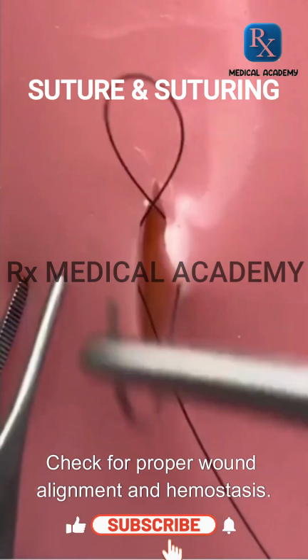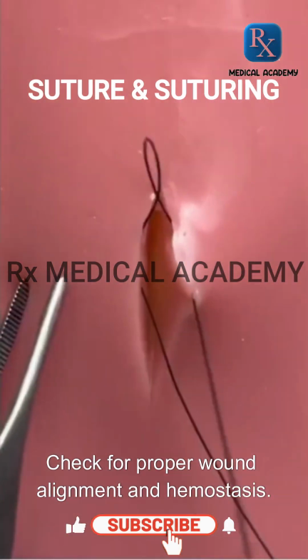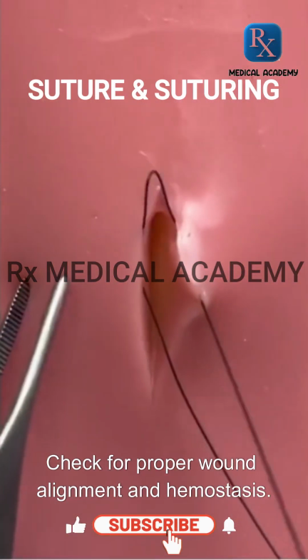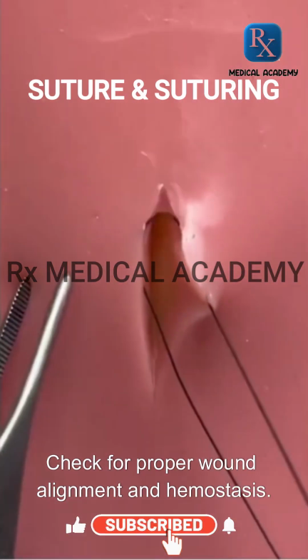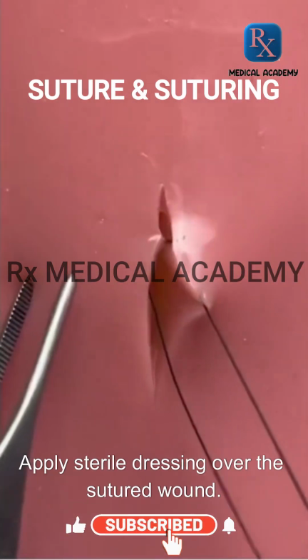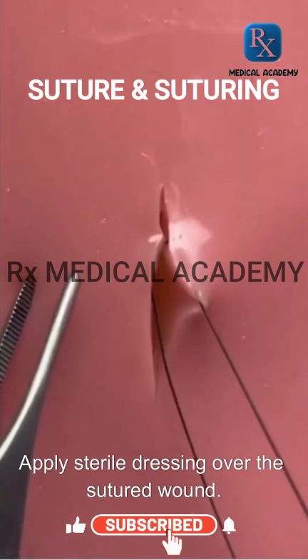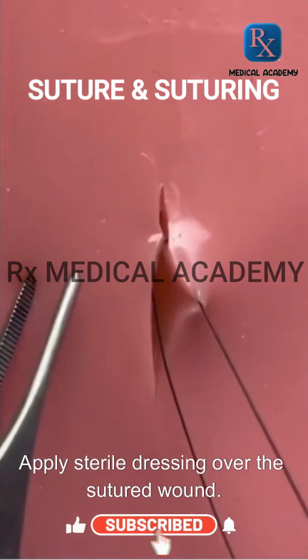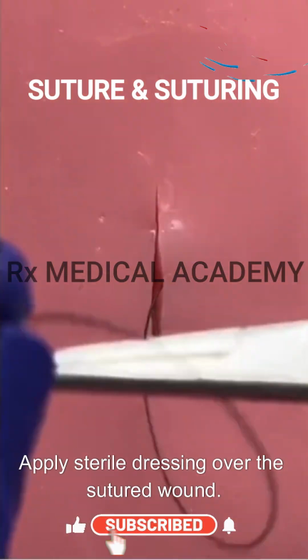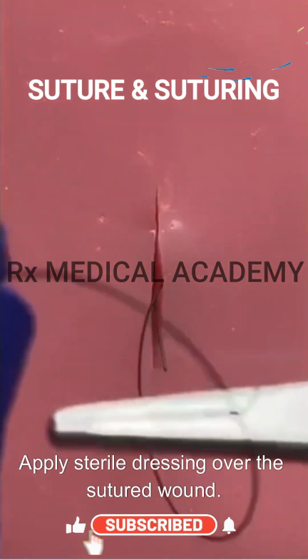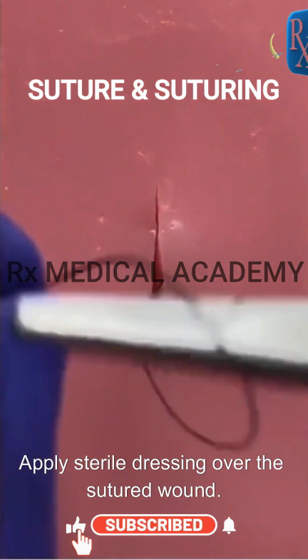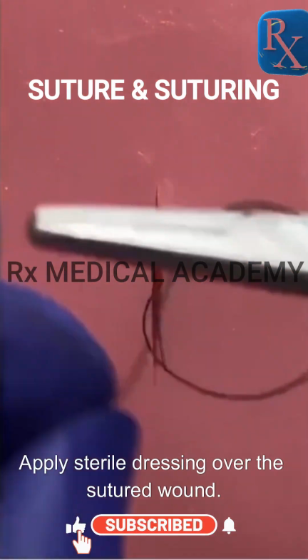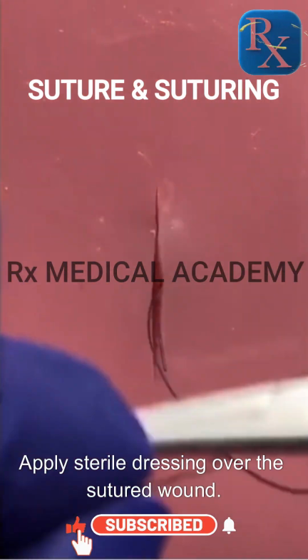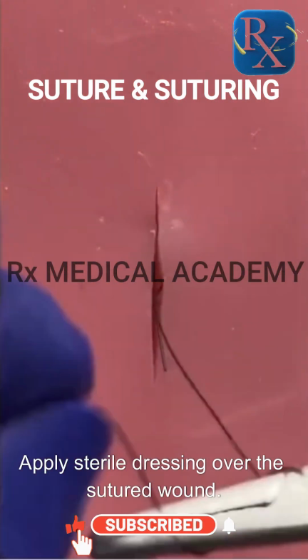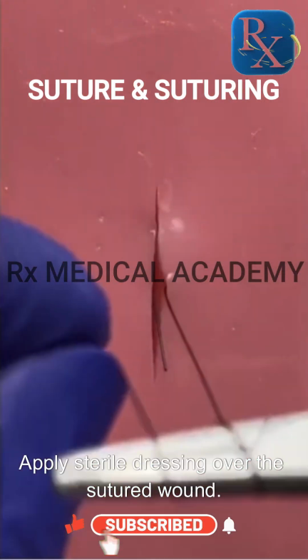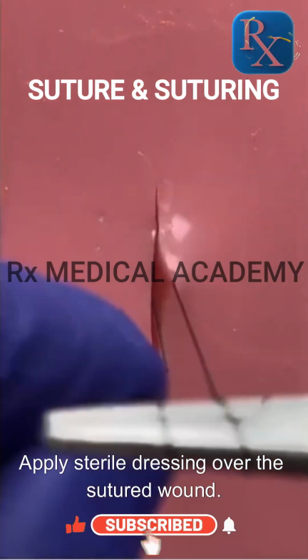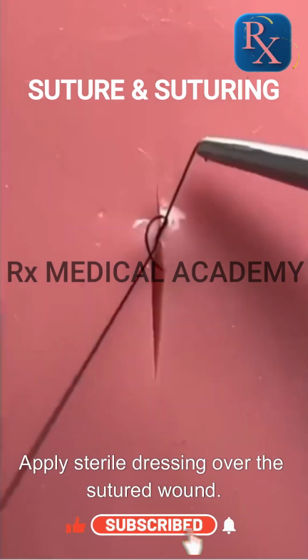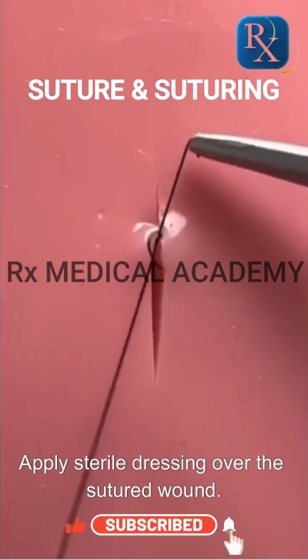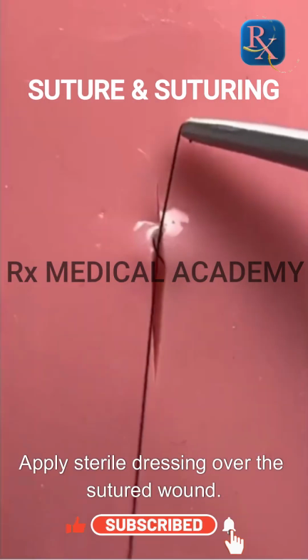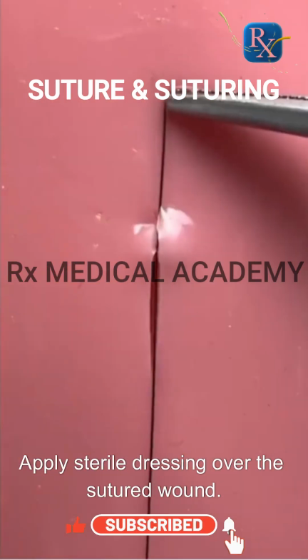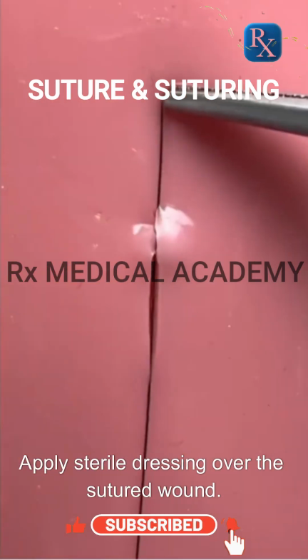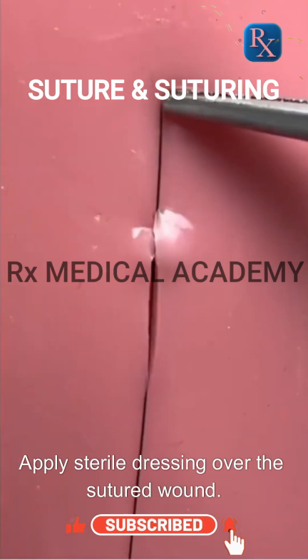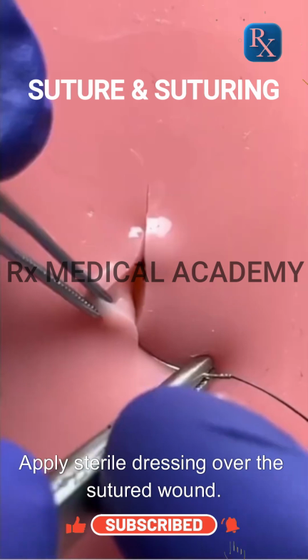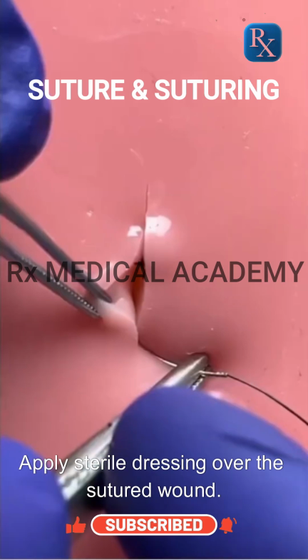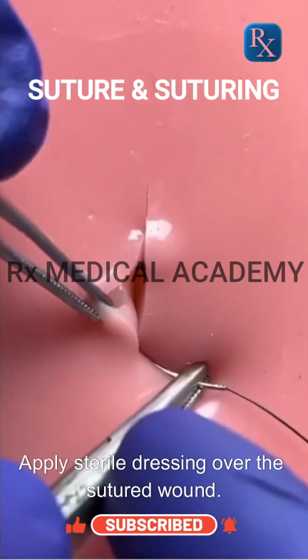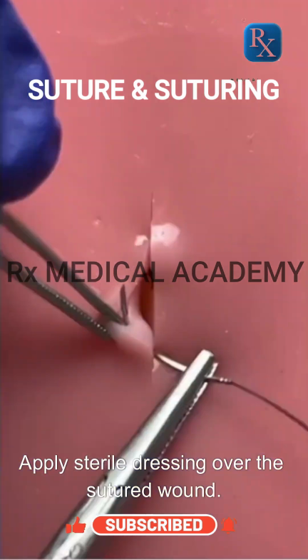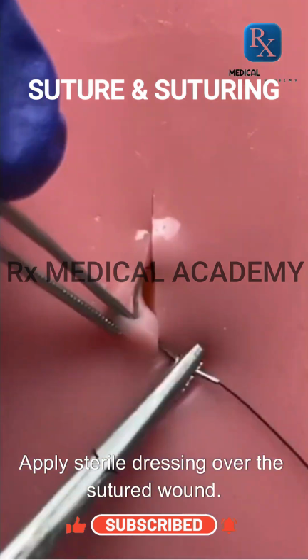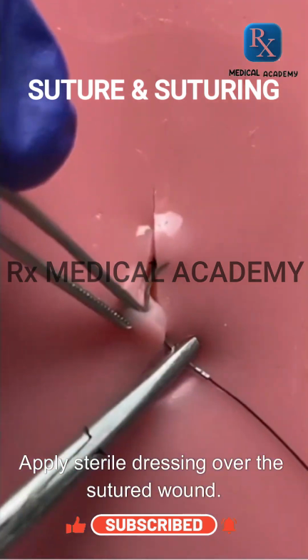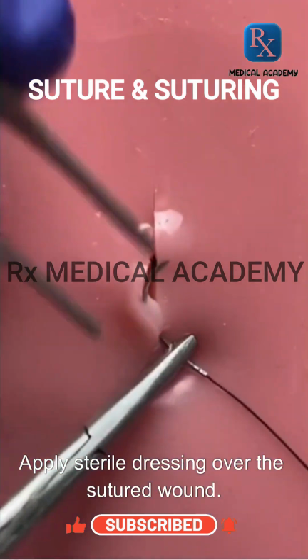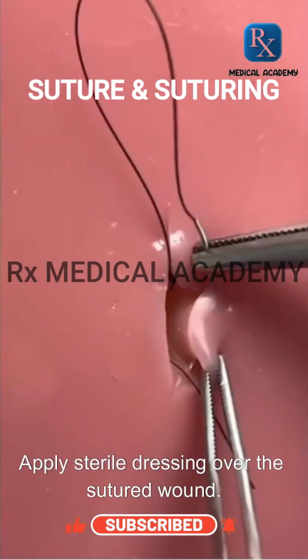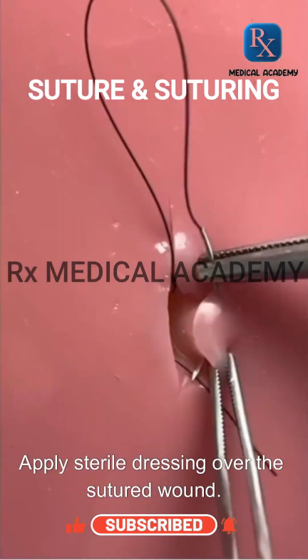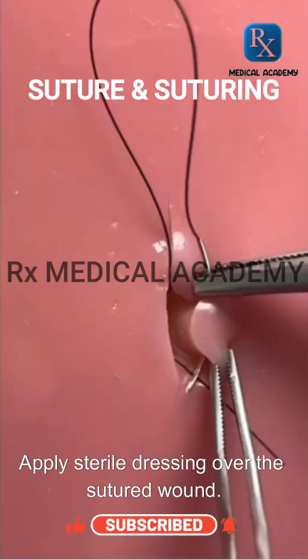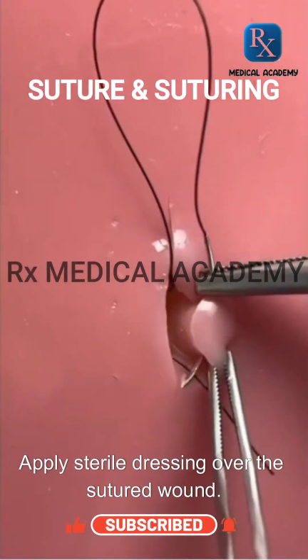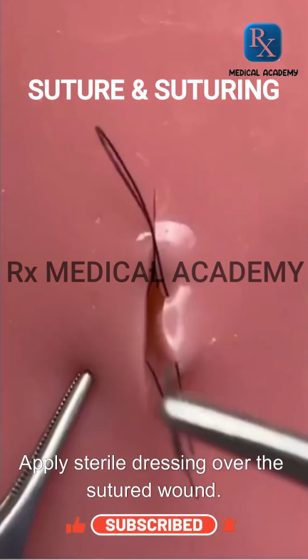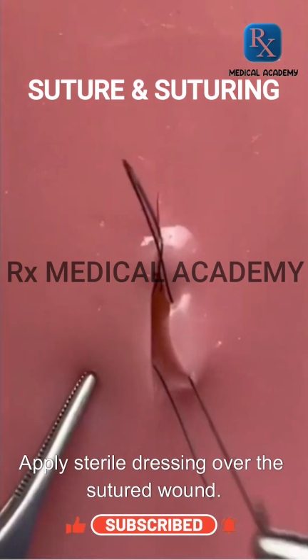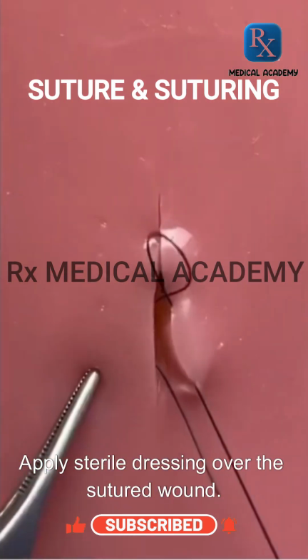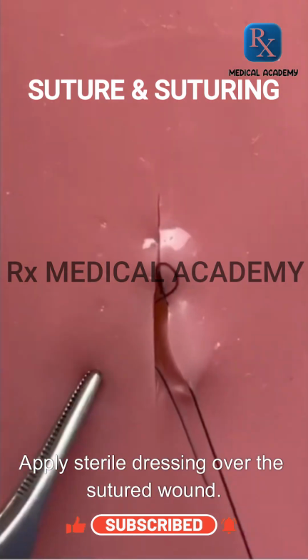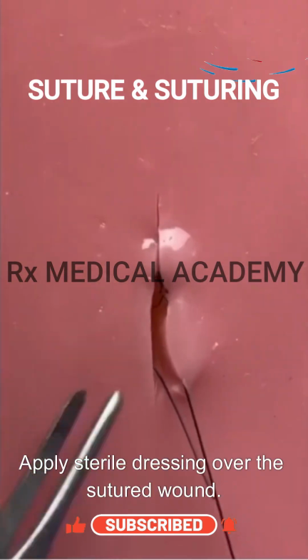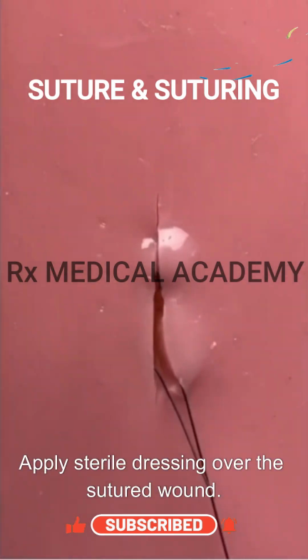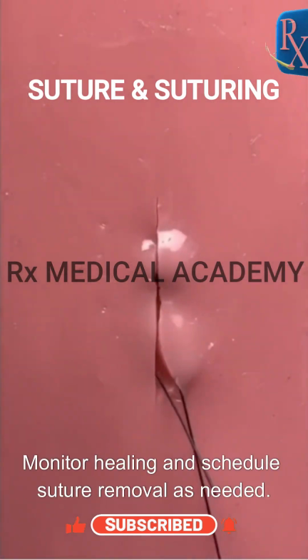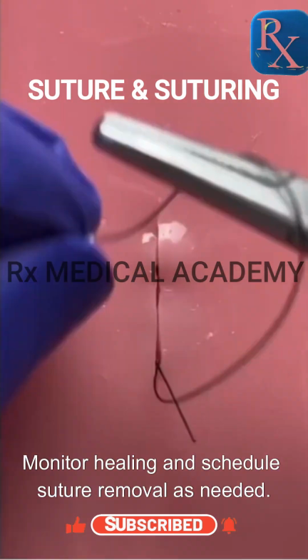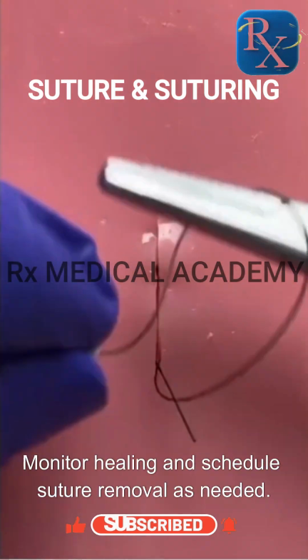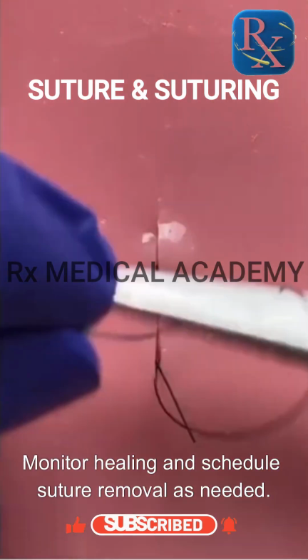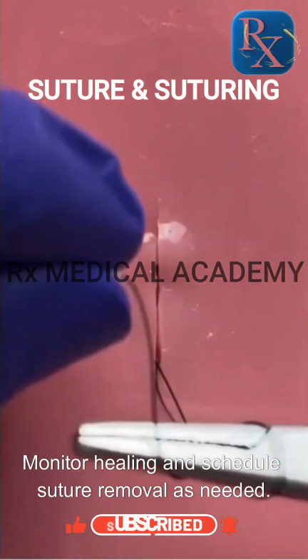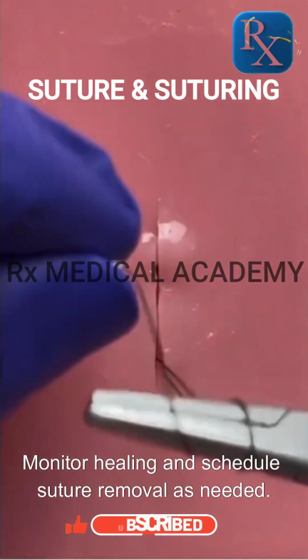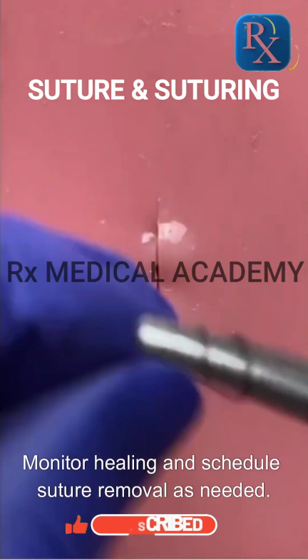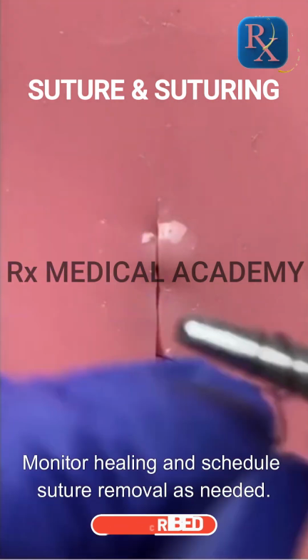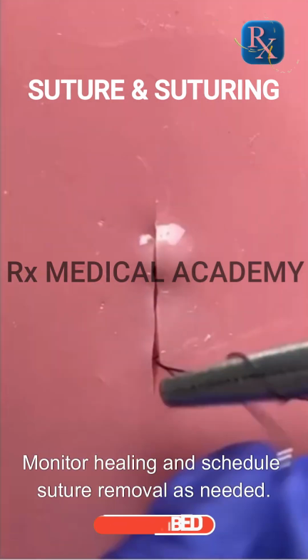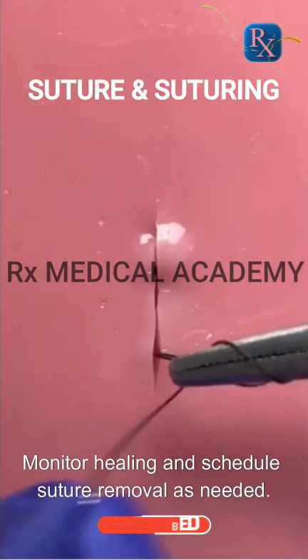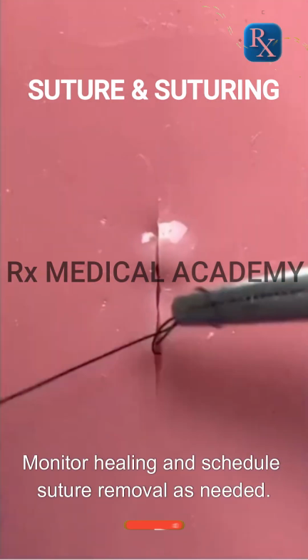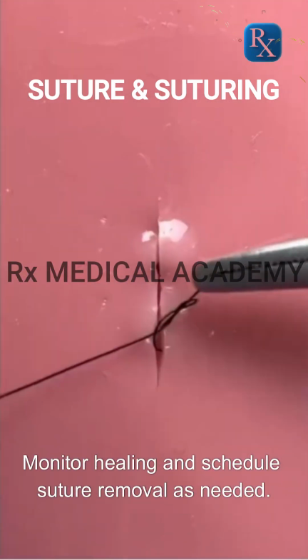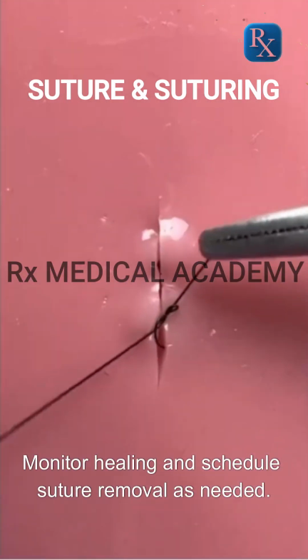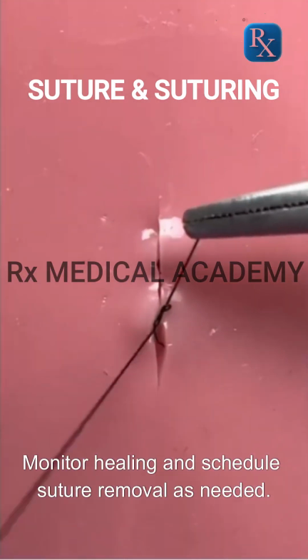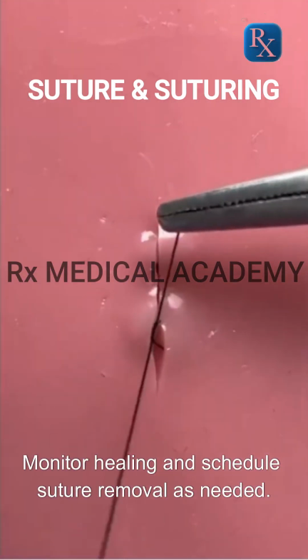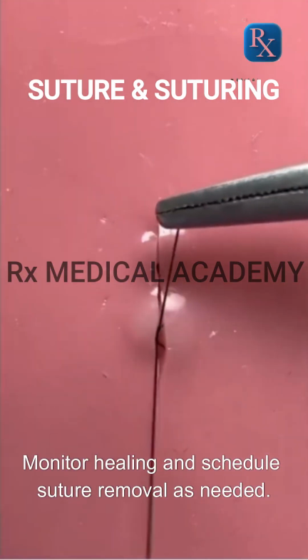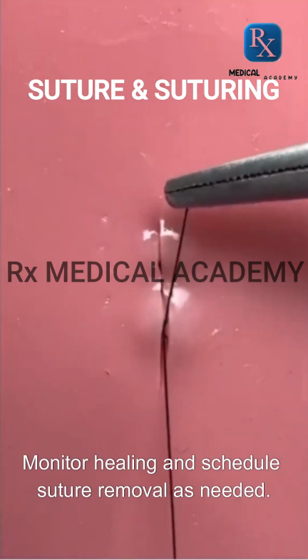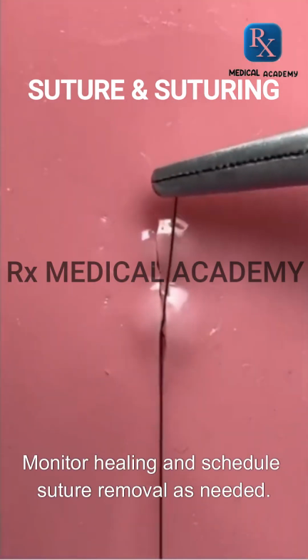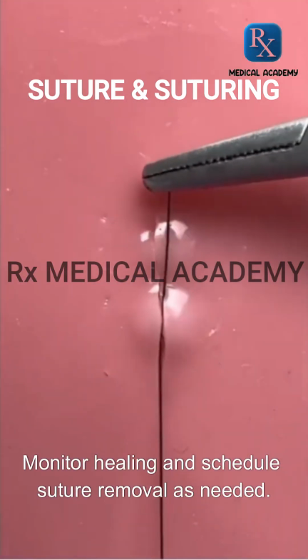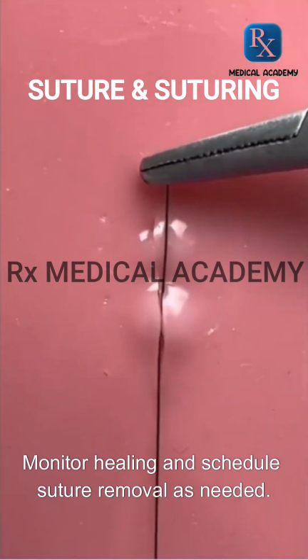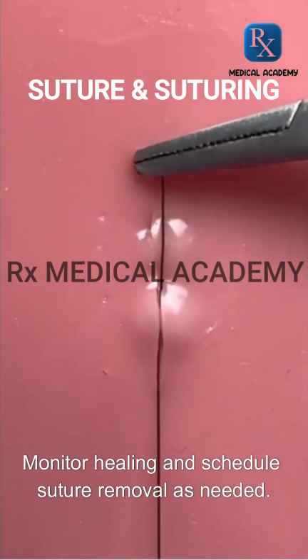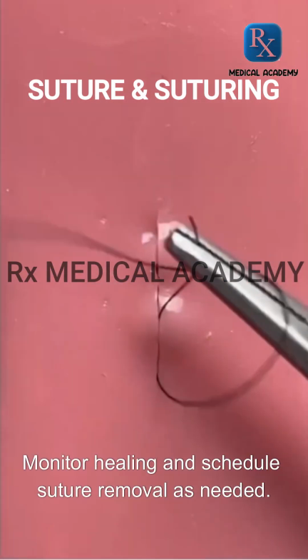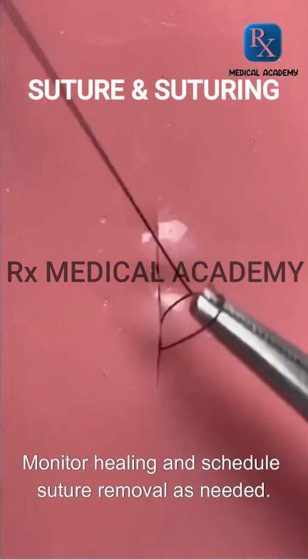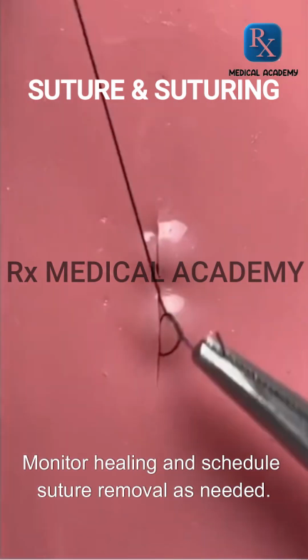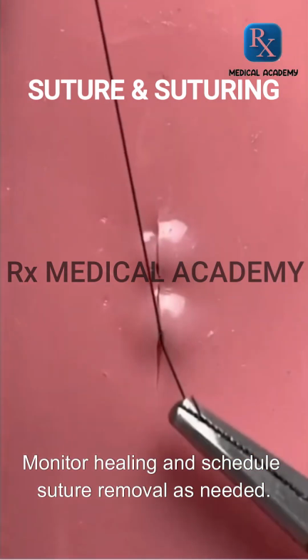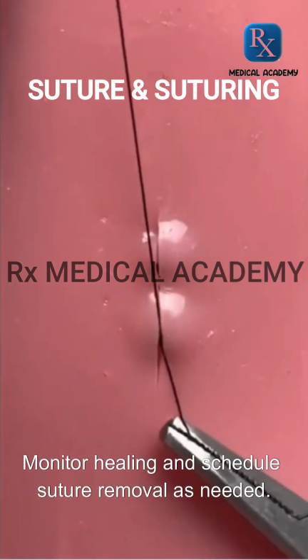Apply sterile dressing over the sutured wound. Monitor healing and schedule suture removal as needed.